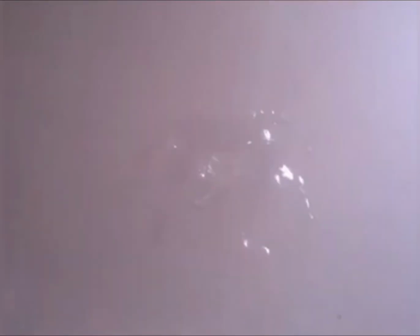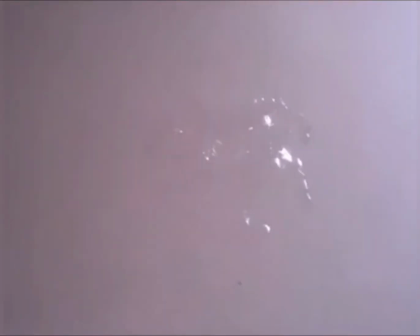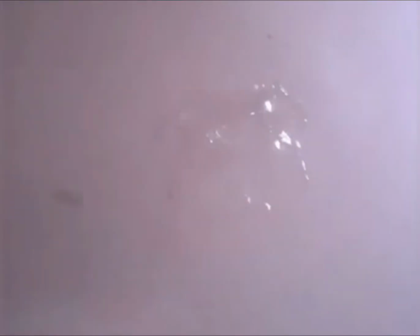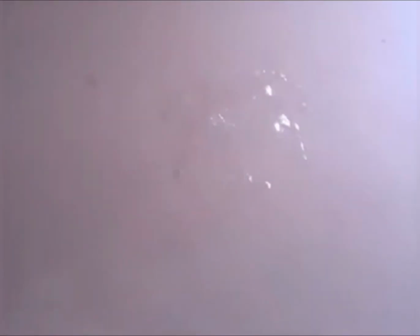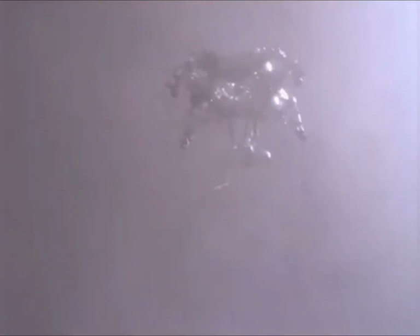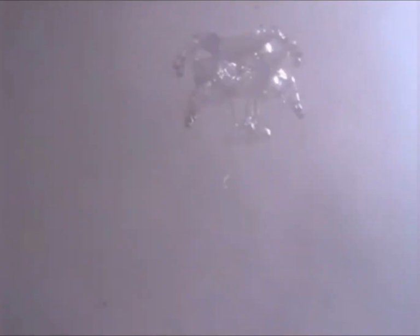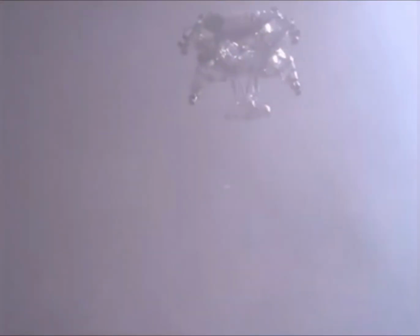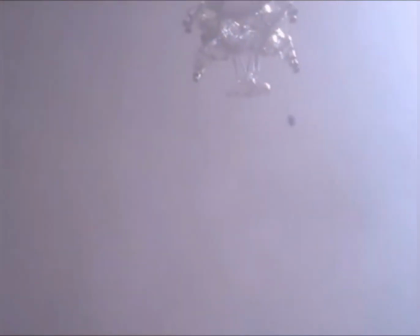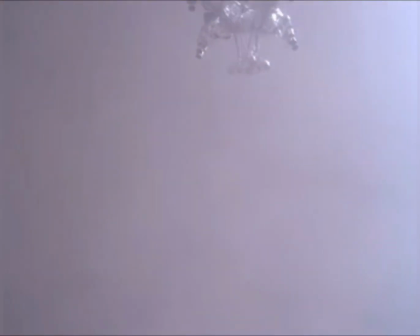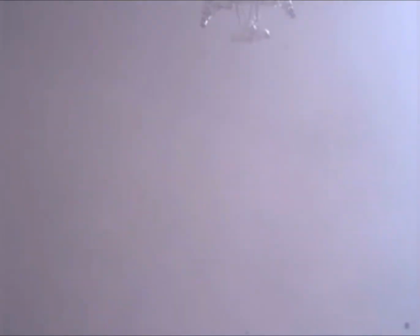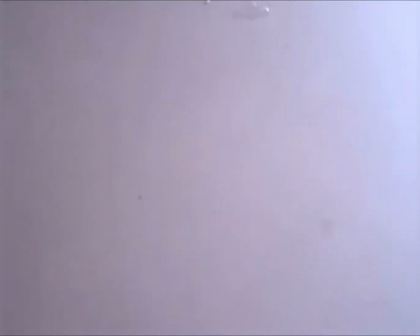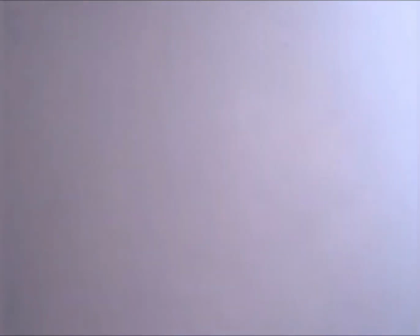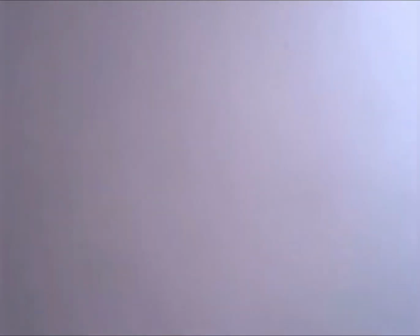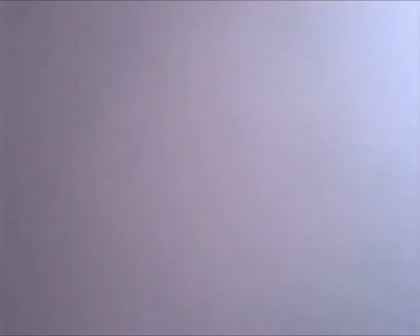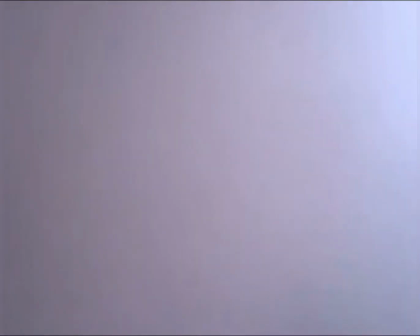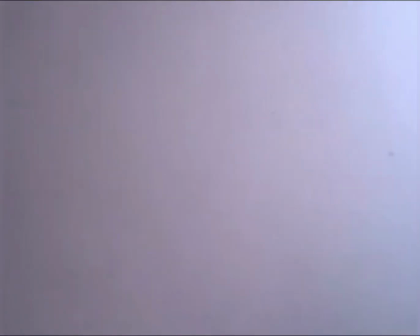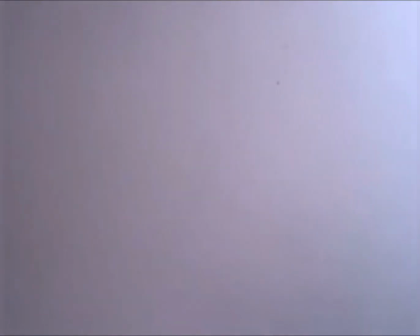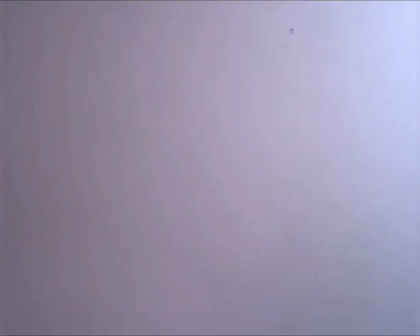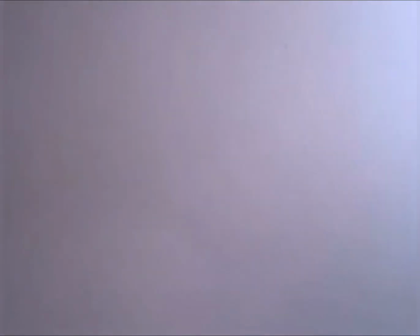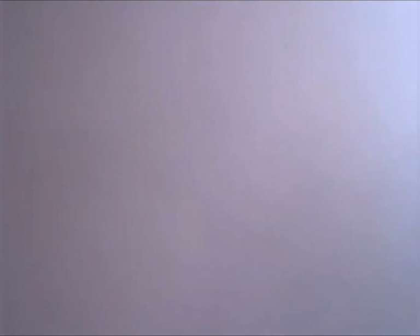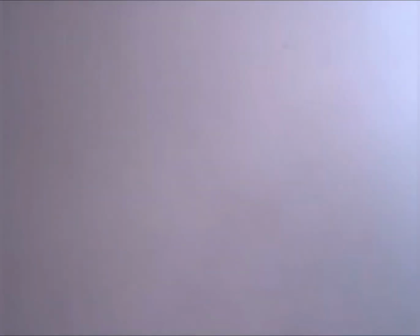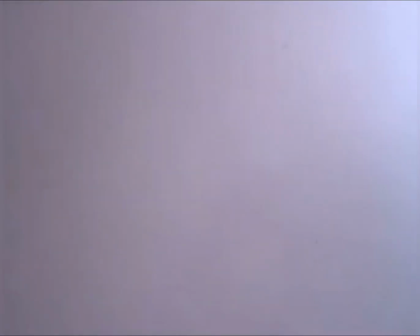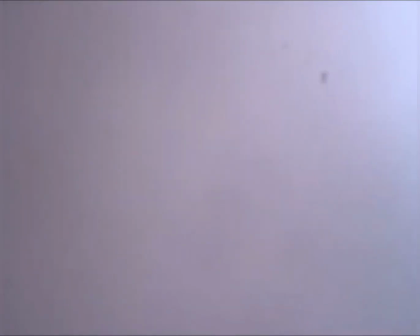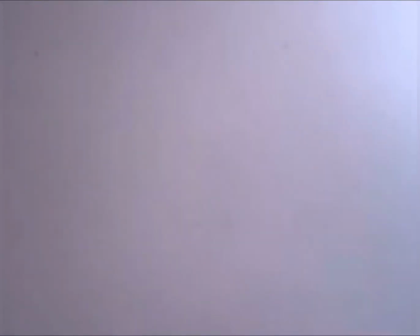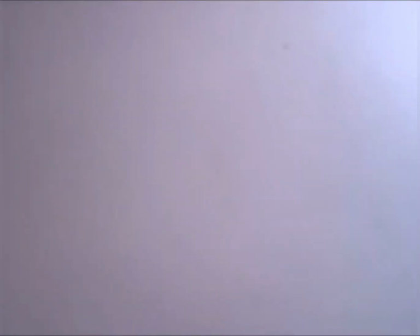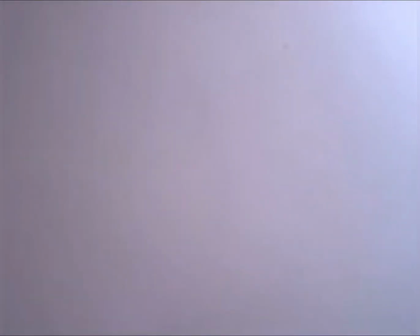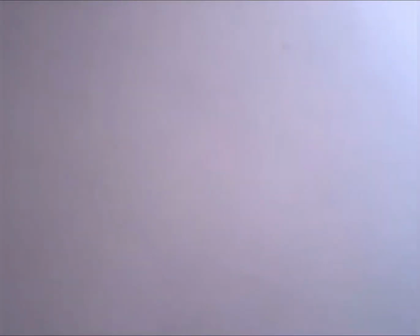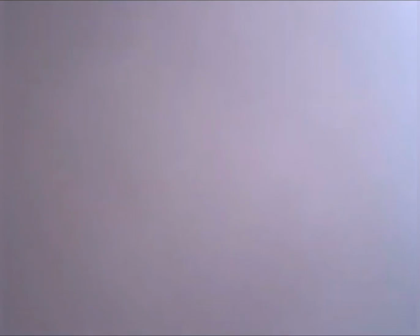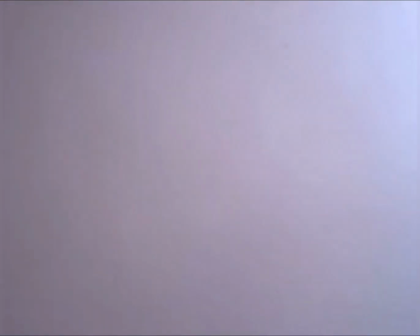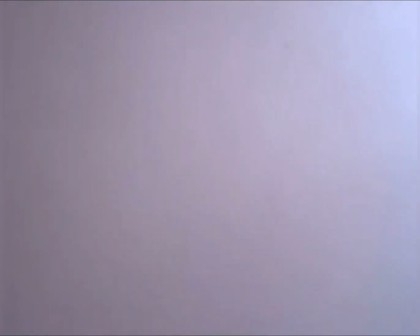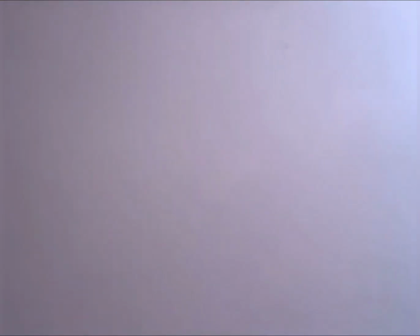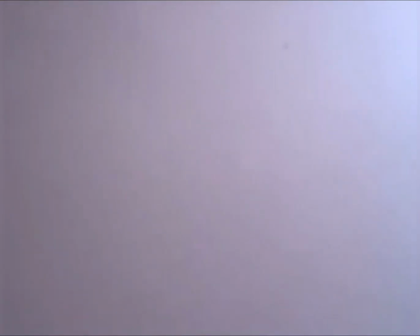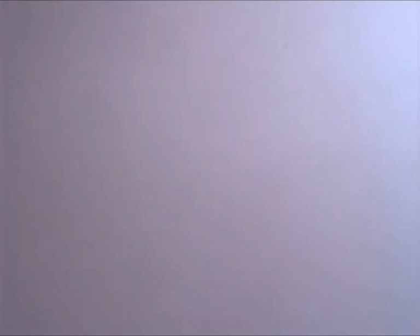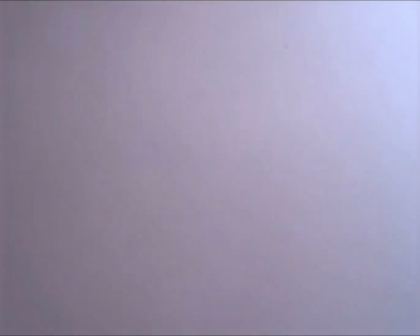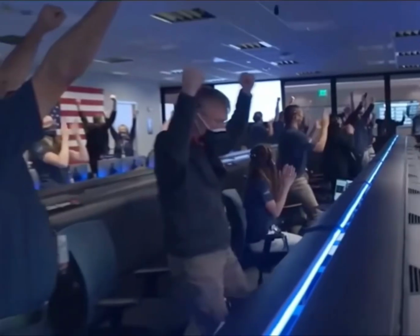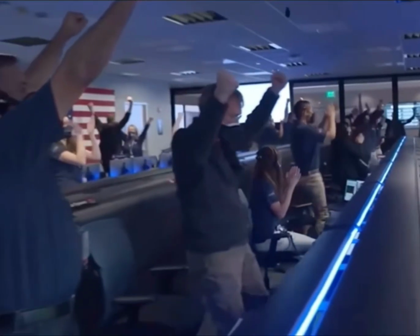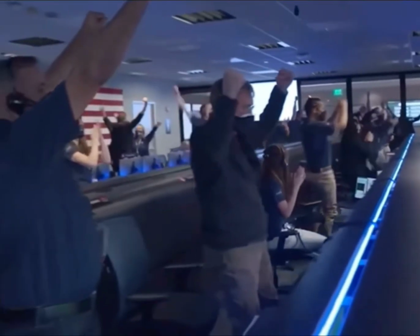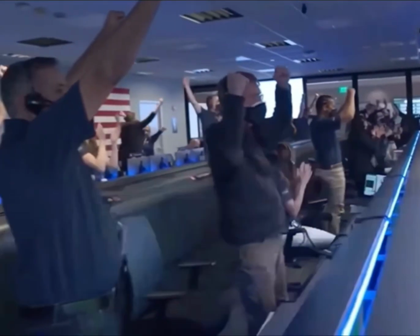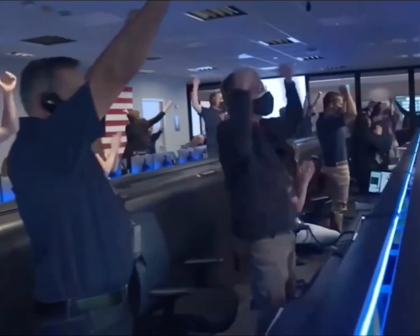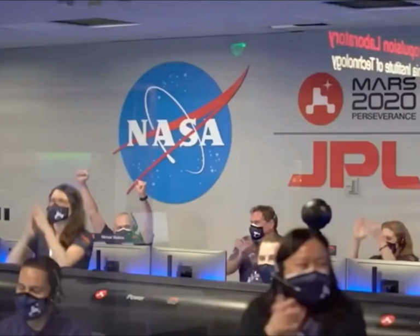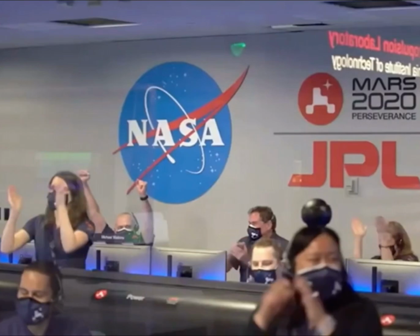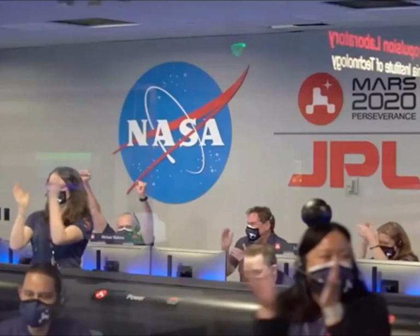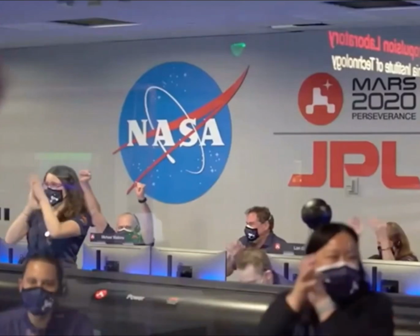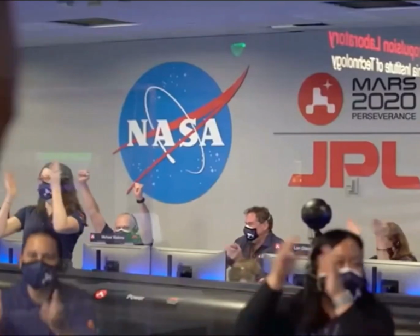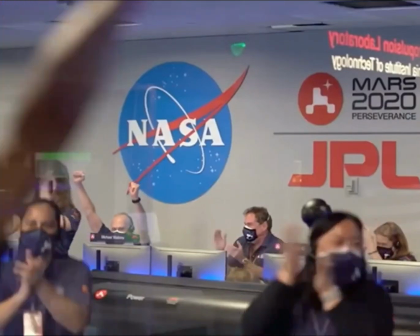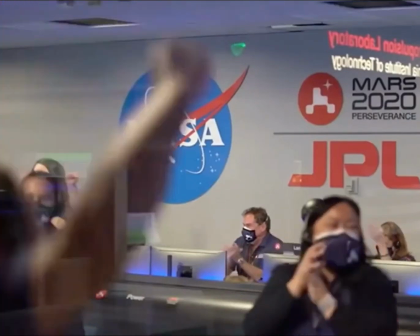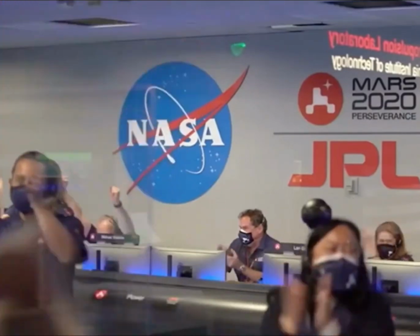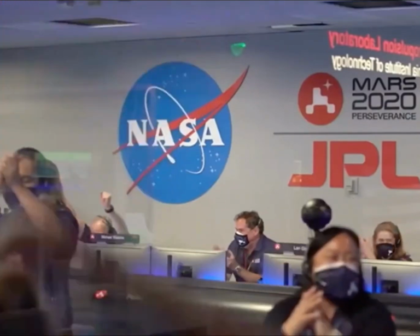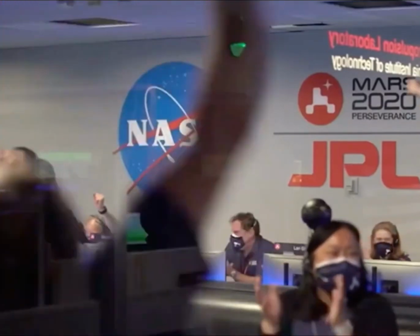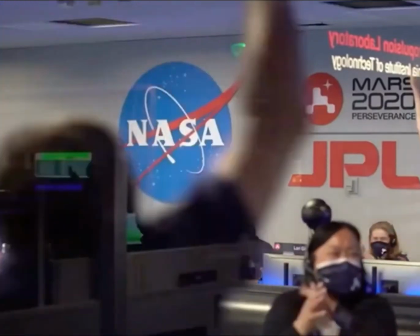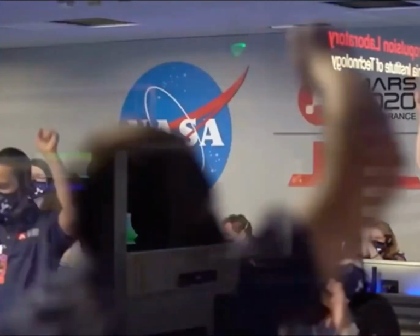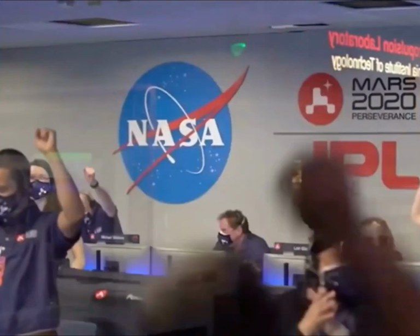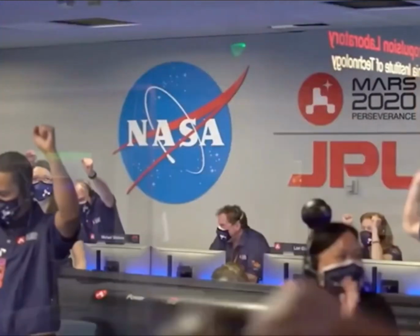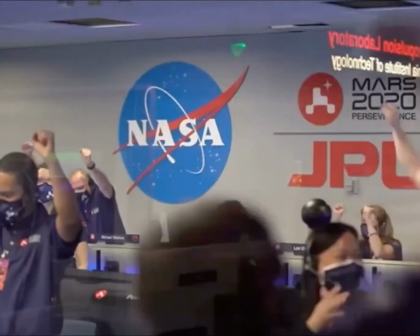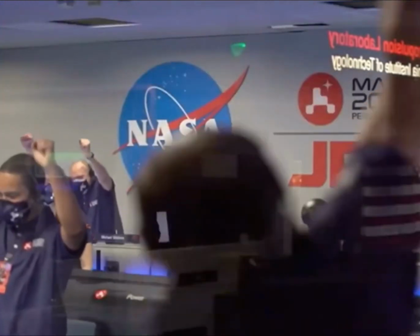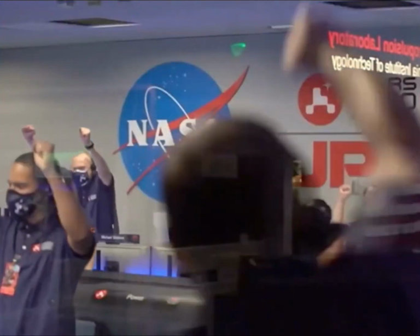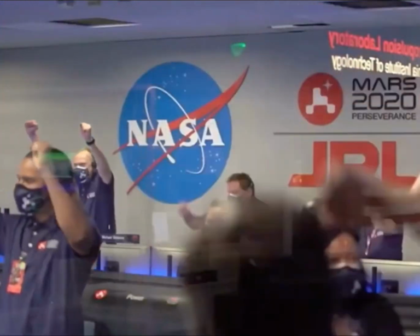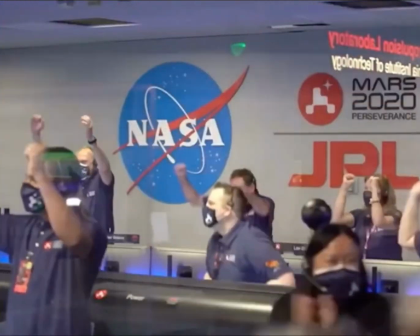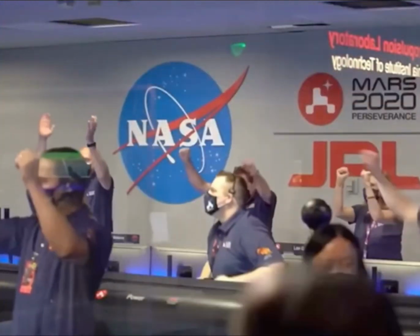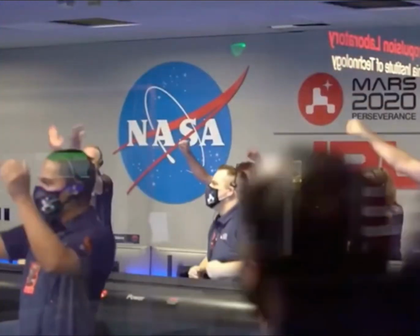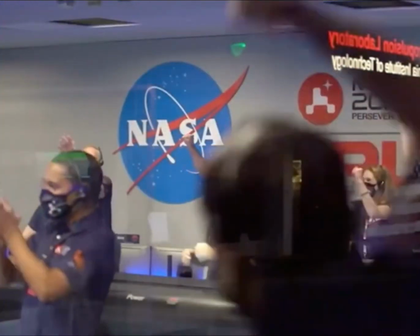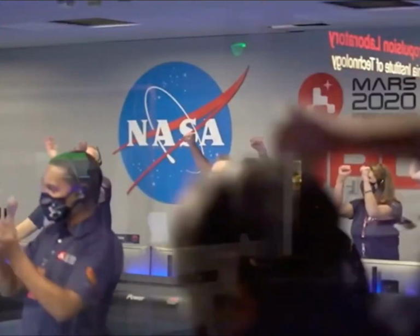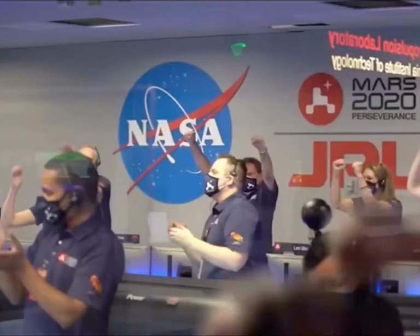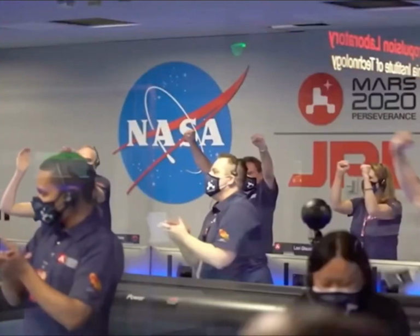Touchdown confirmed. Perseverance safely landed. Ready to begin seeking the signs of past life.